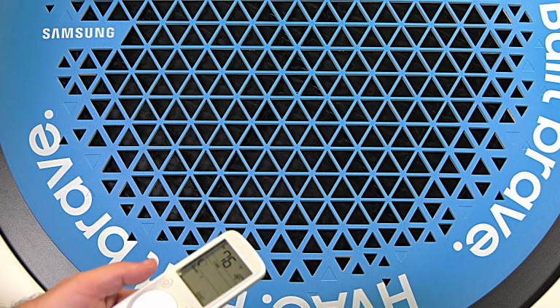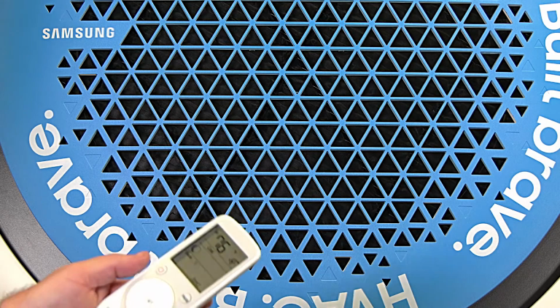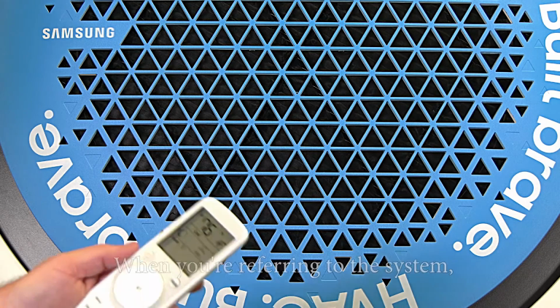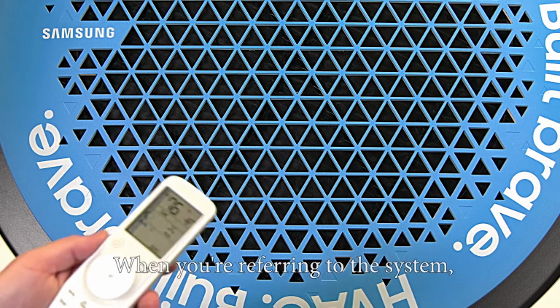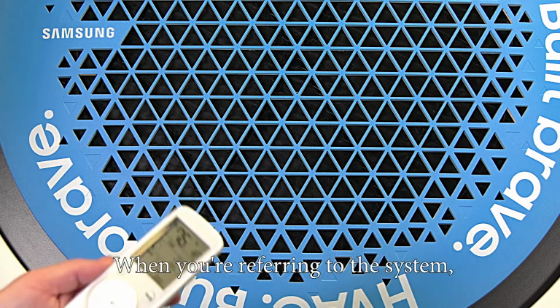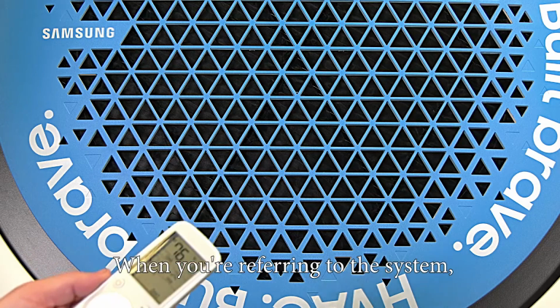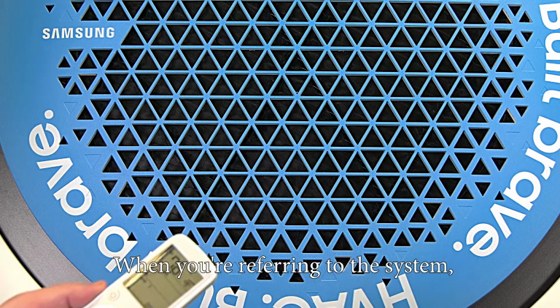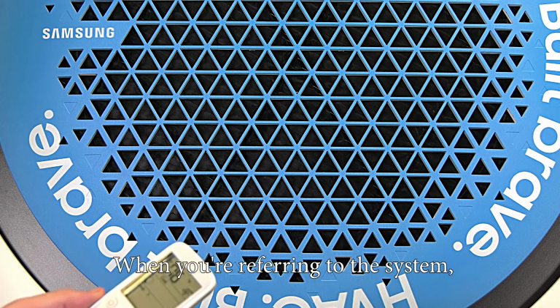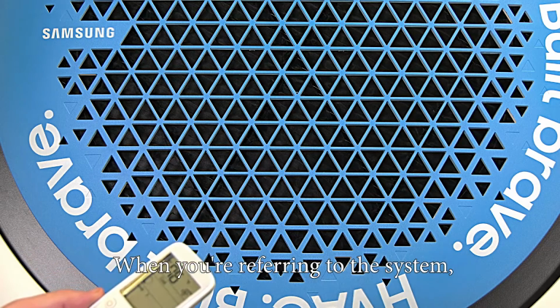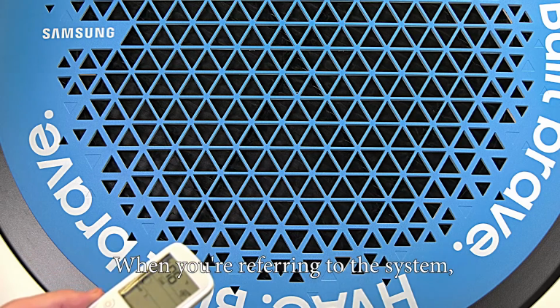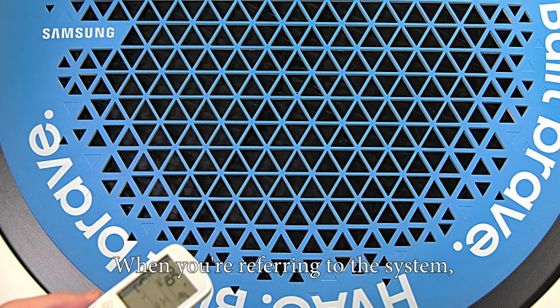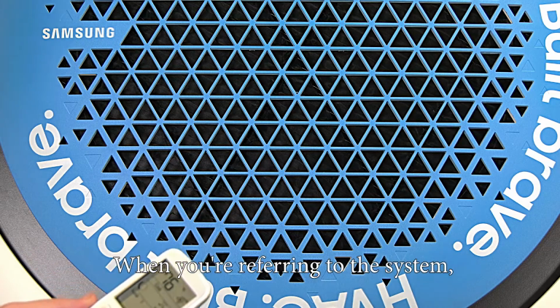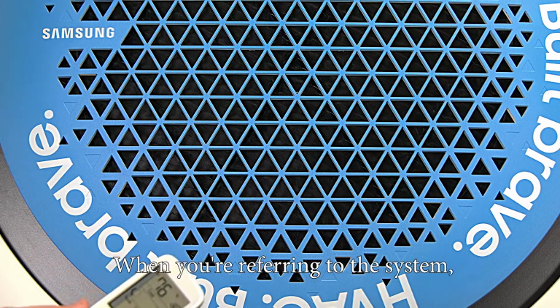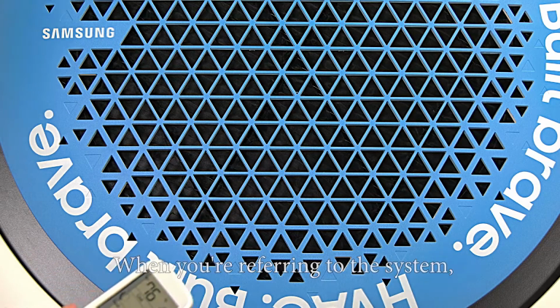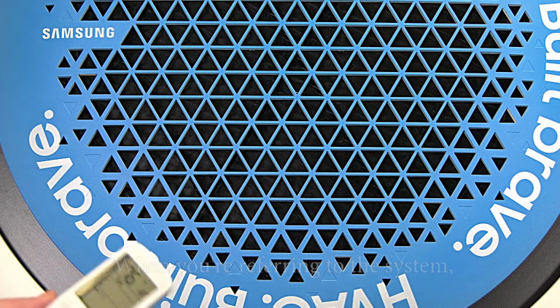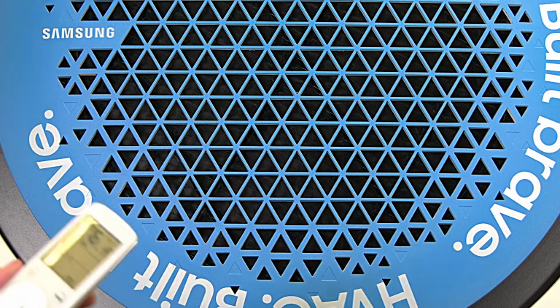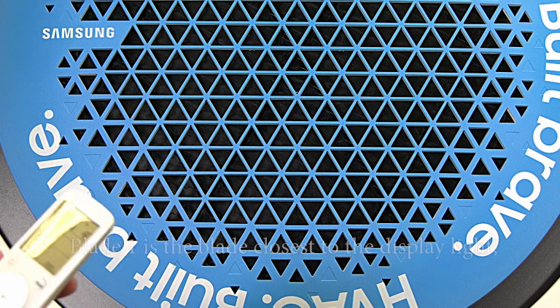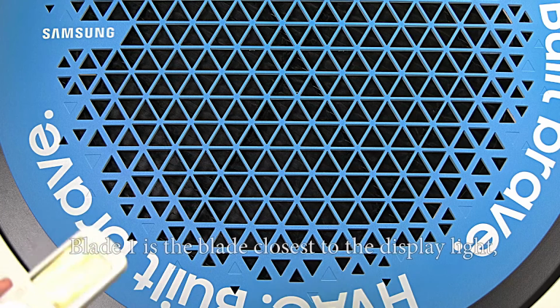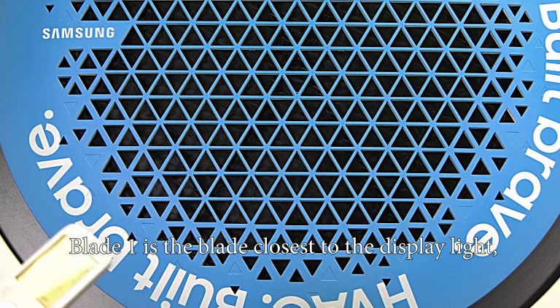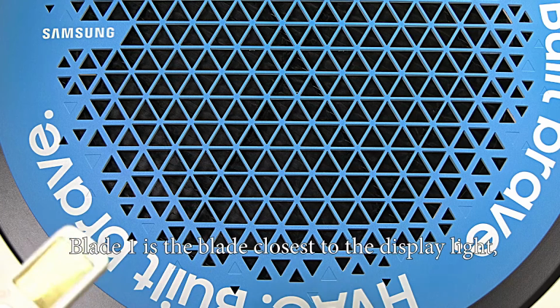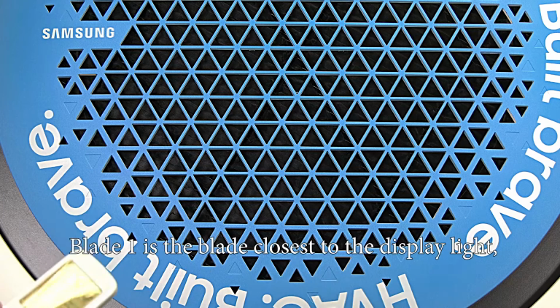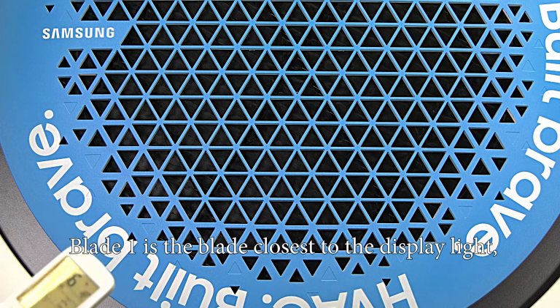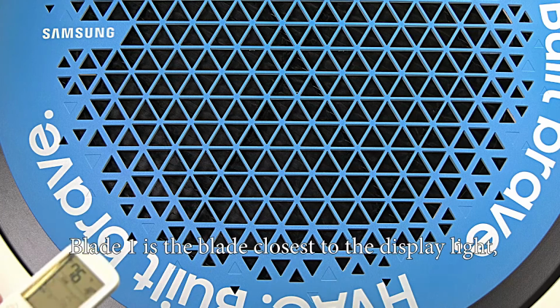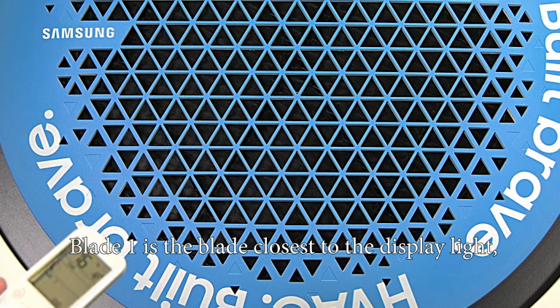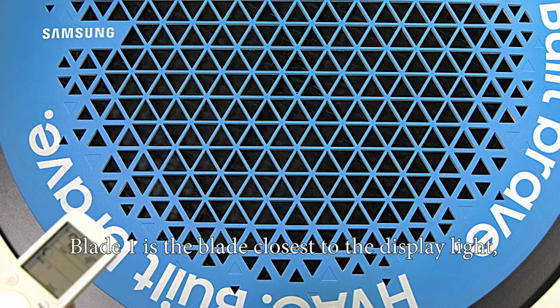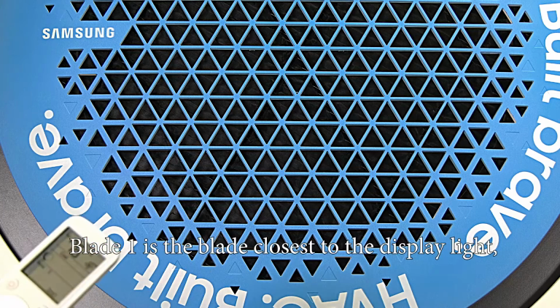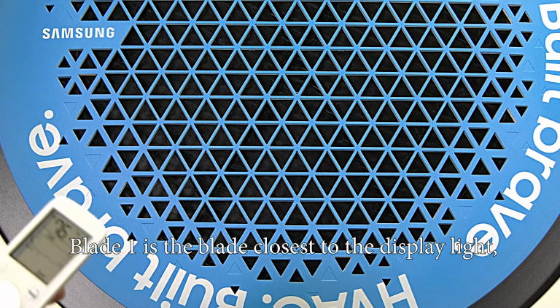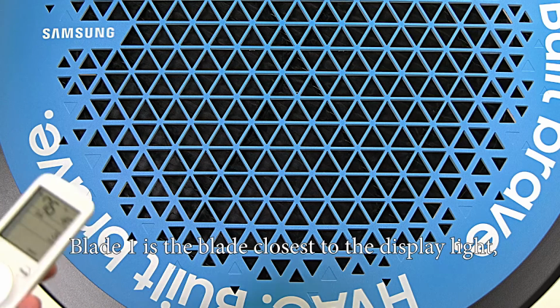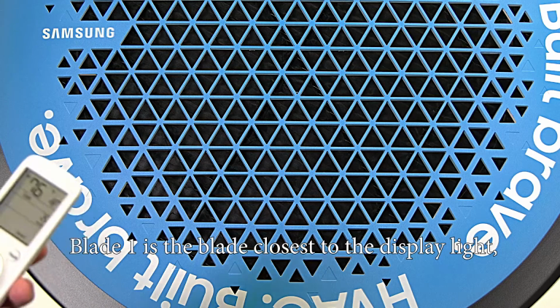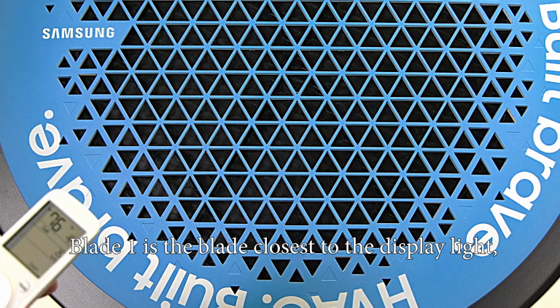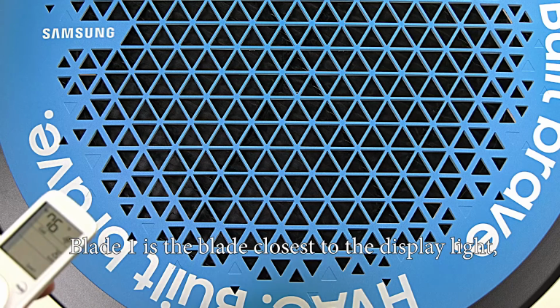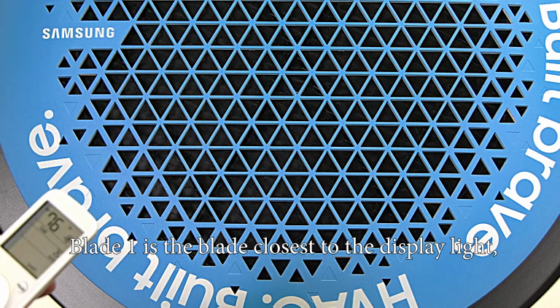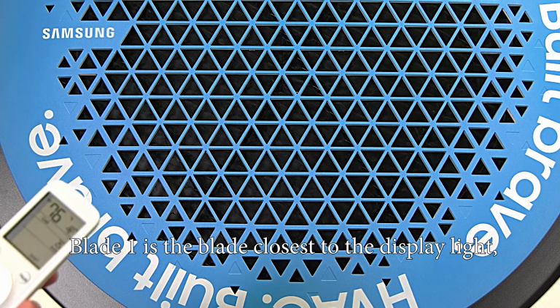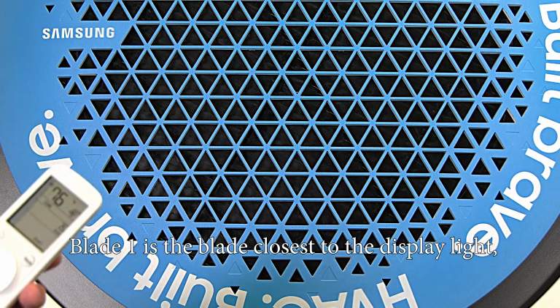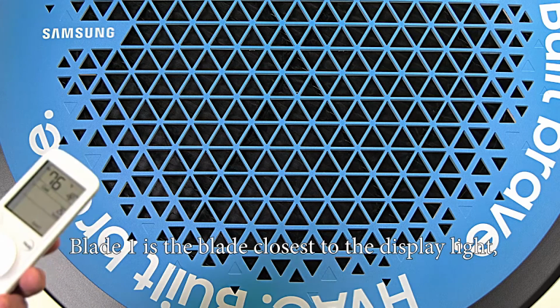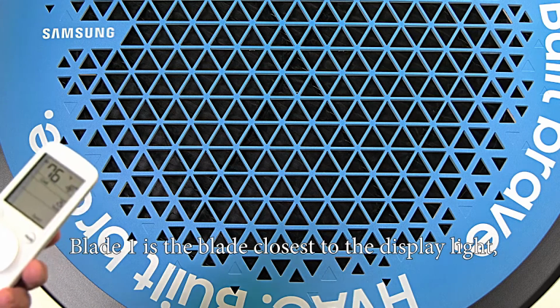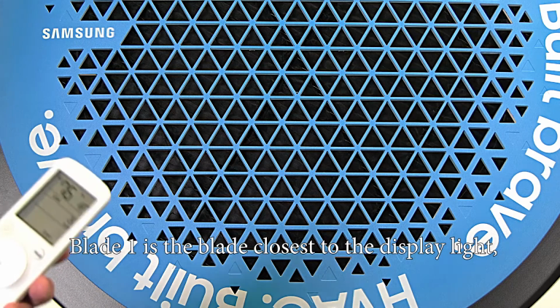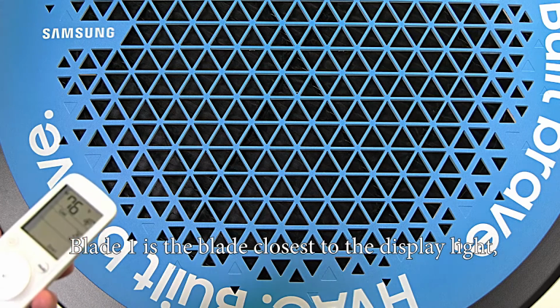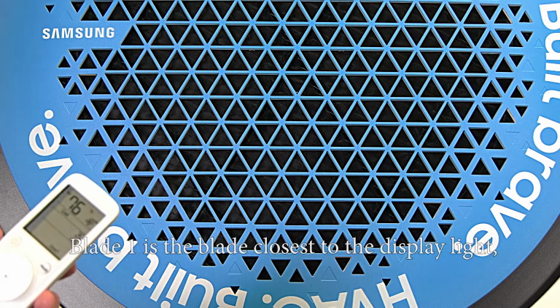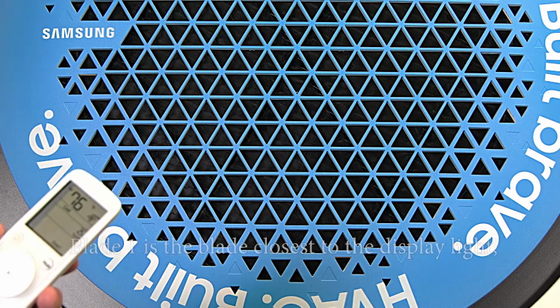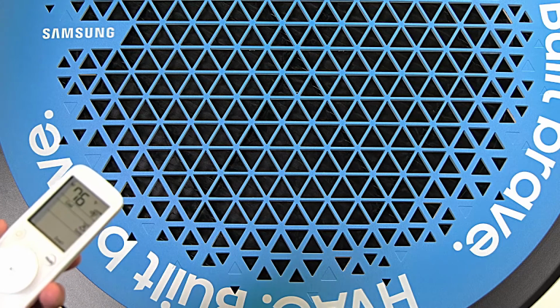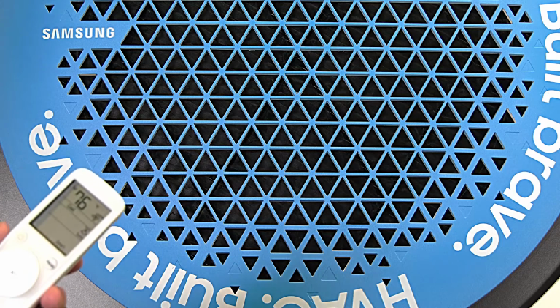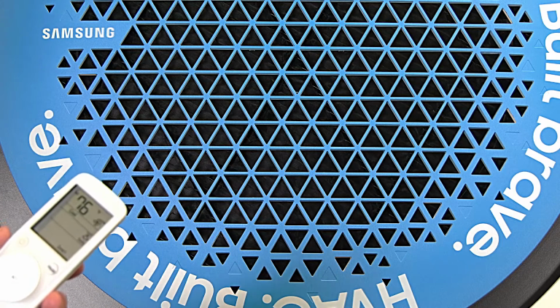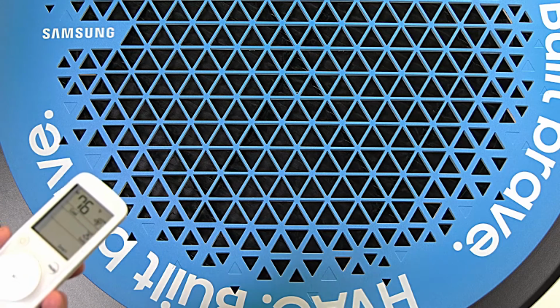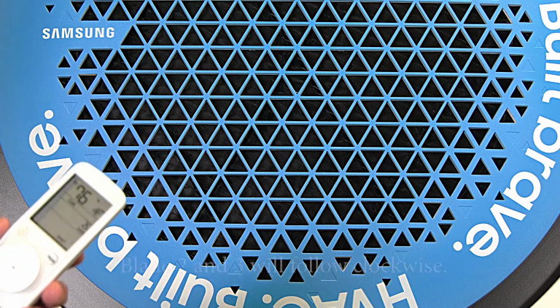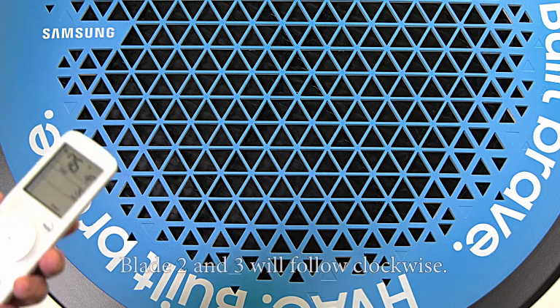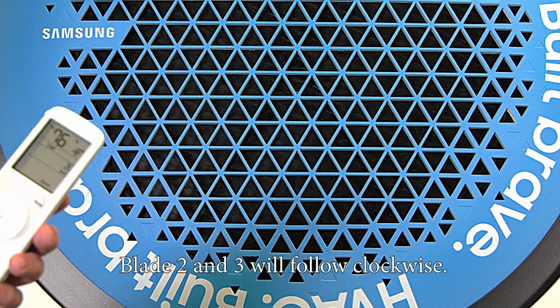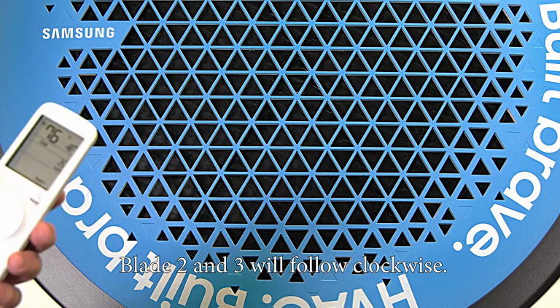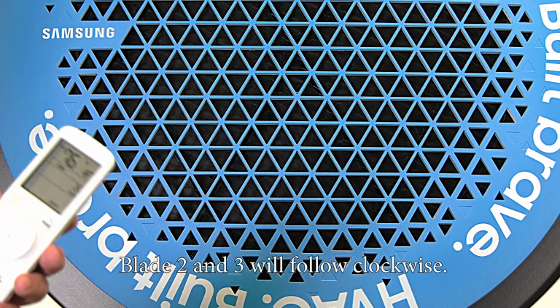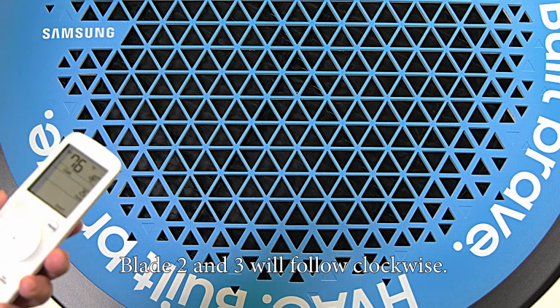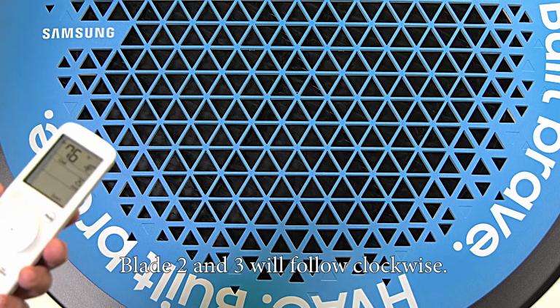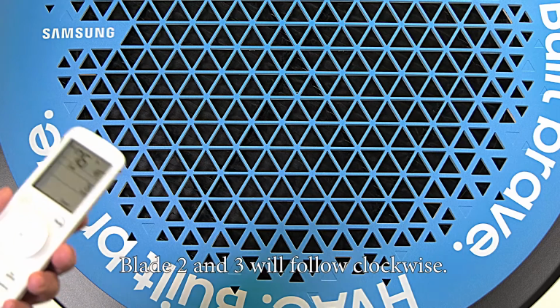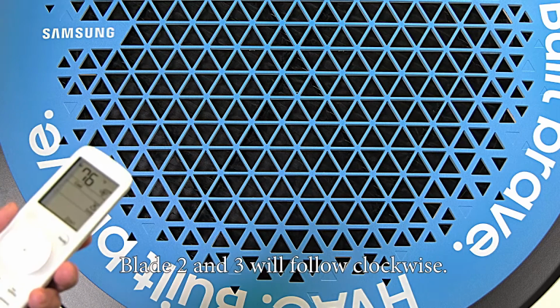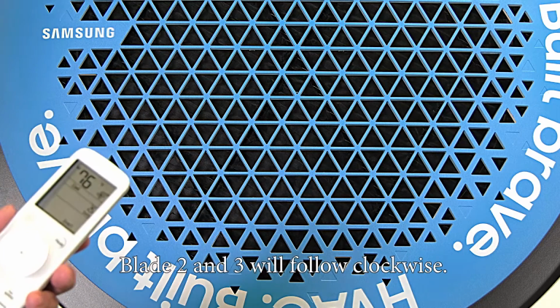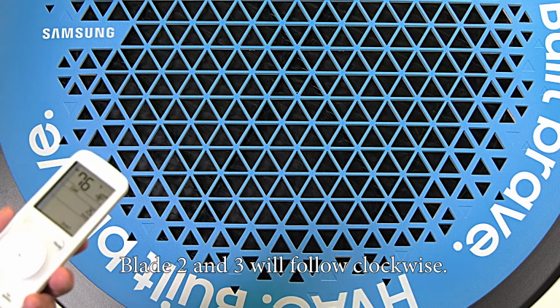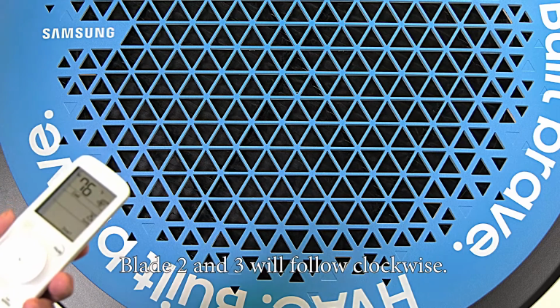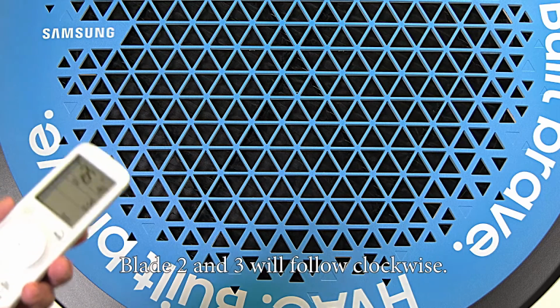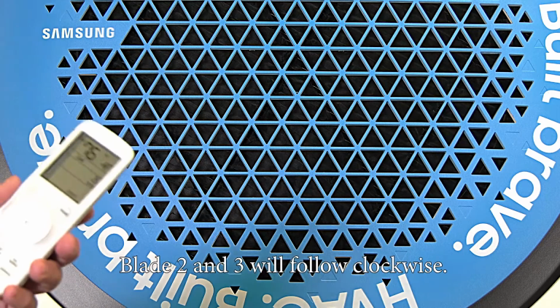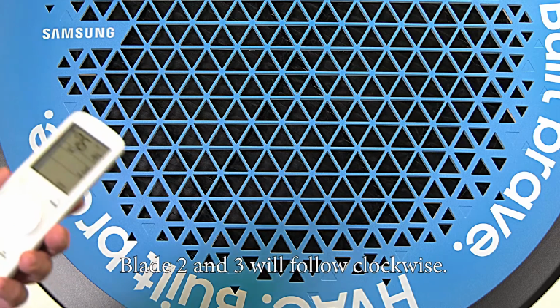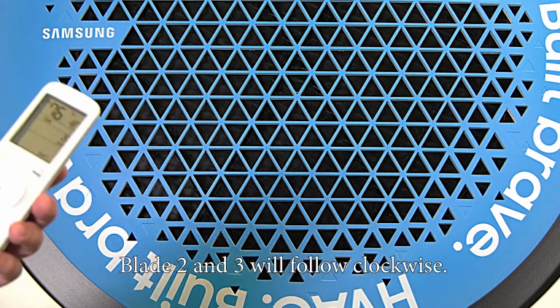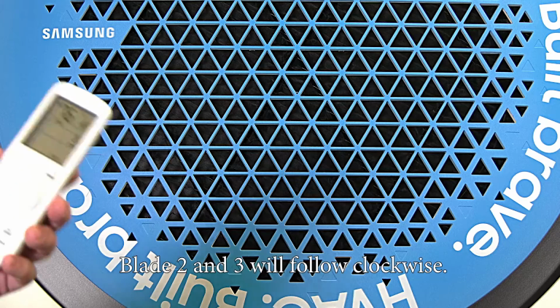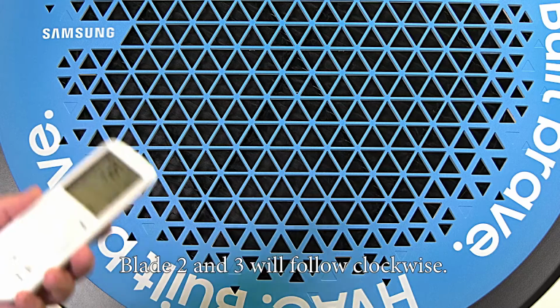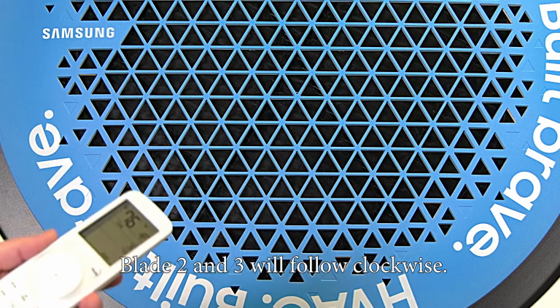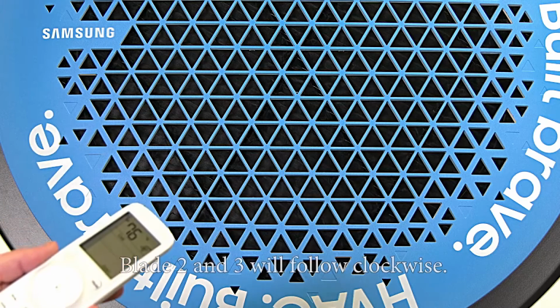When referring to the system, blade one is the blade closest to the display light. Blade two and three will follow clockwise.